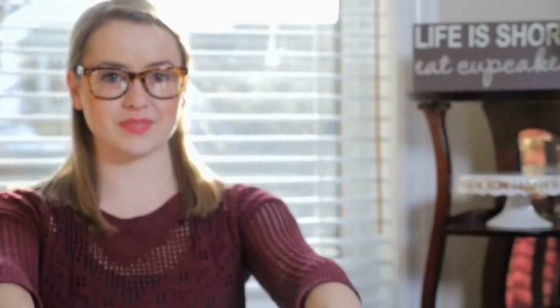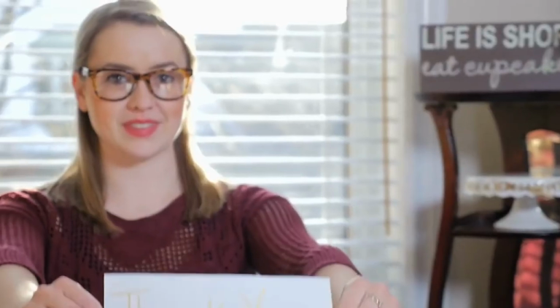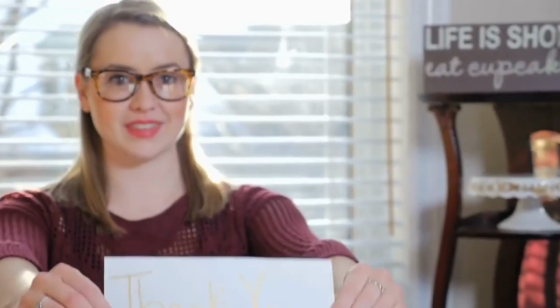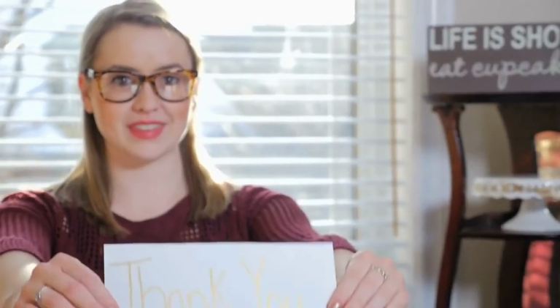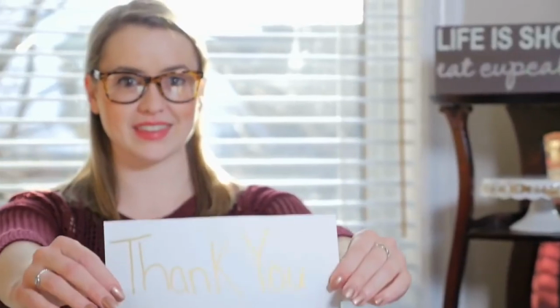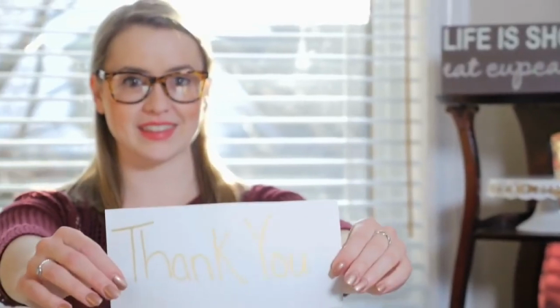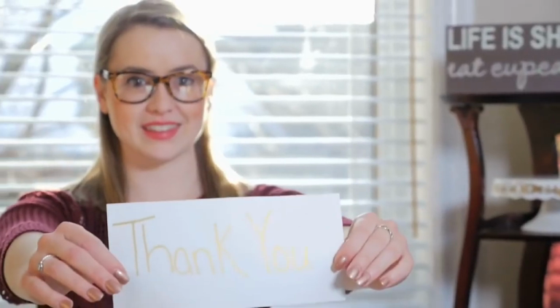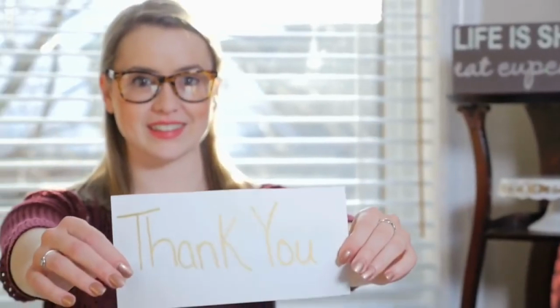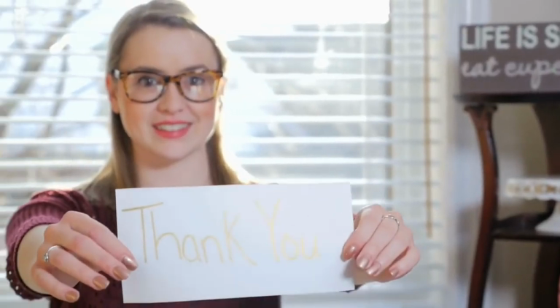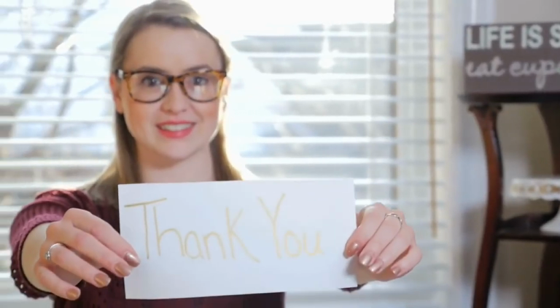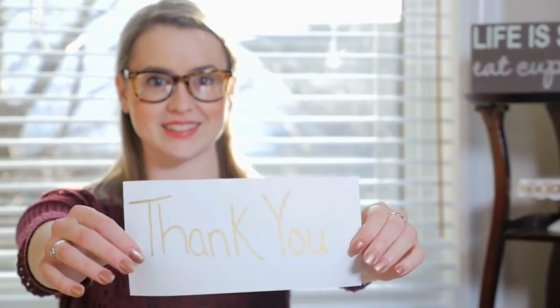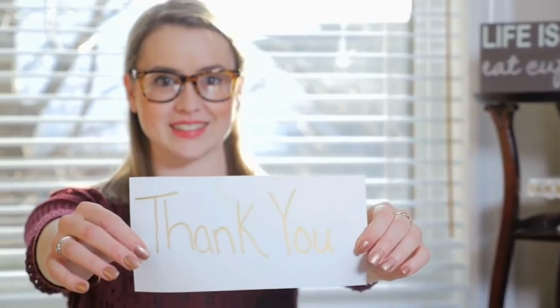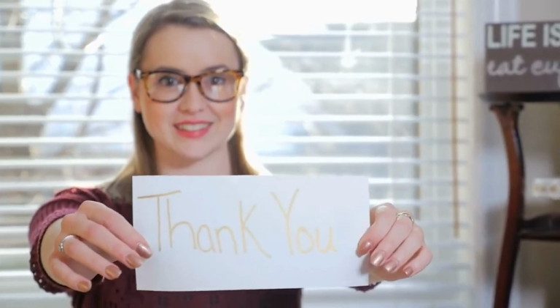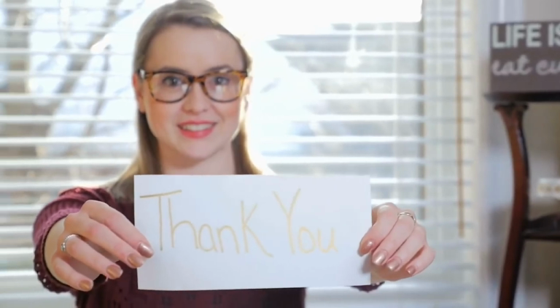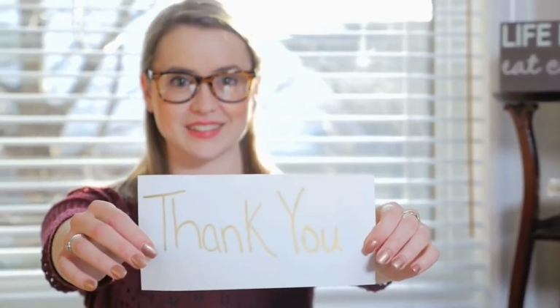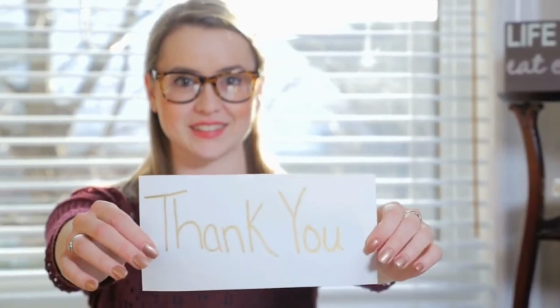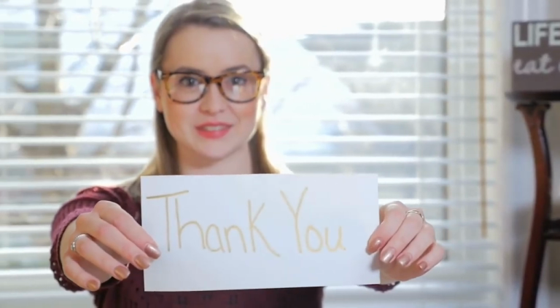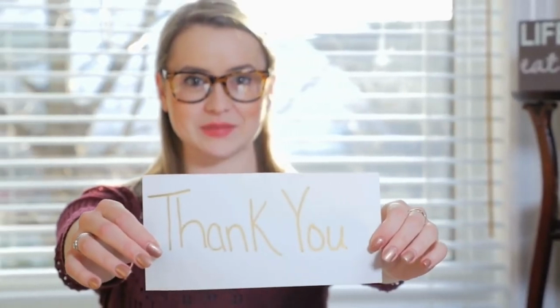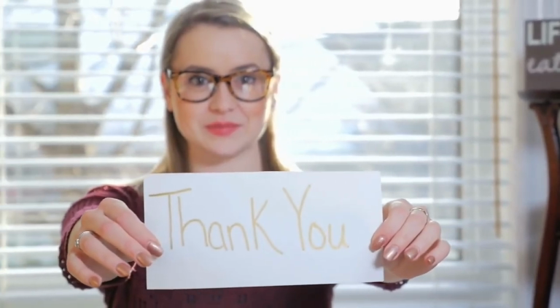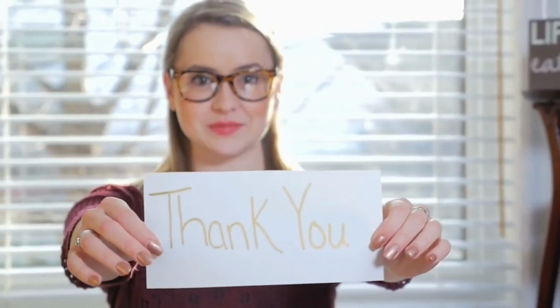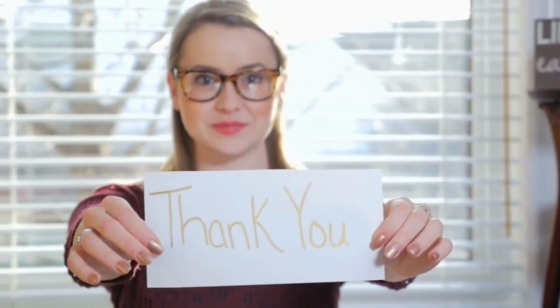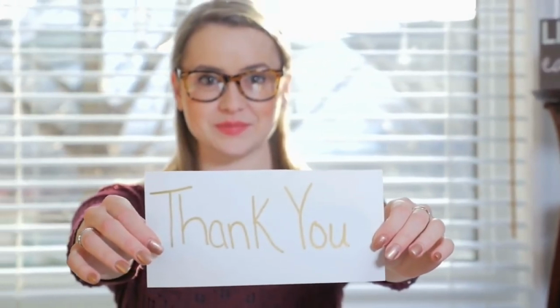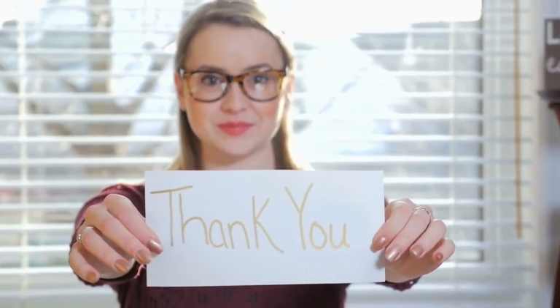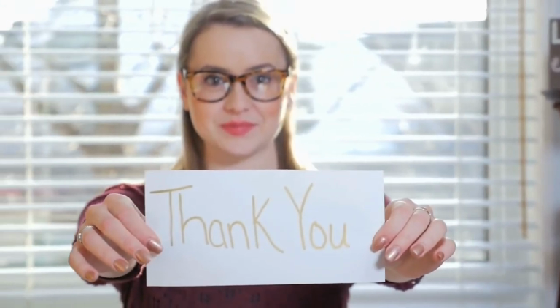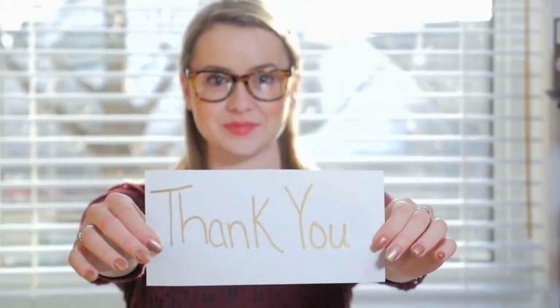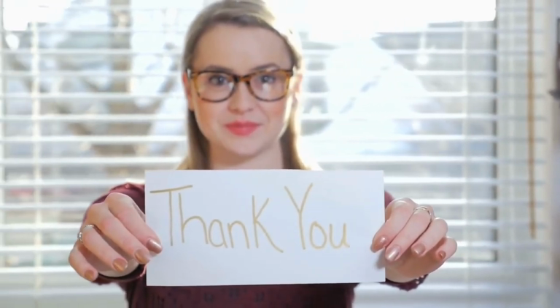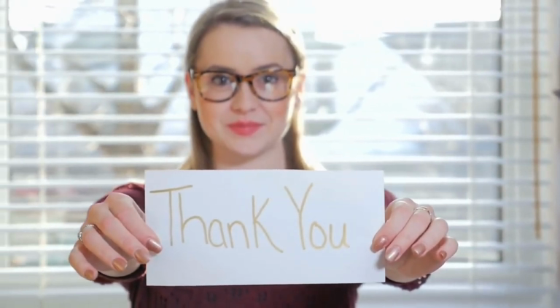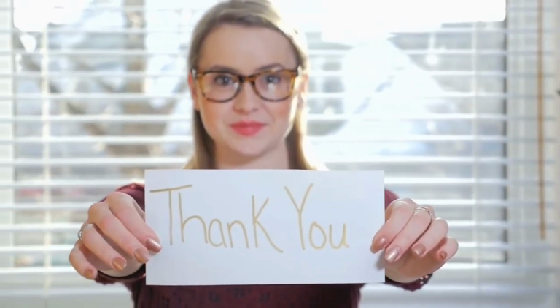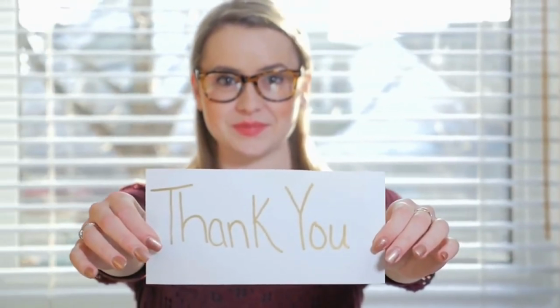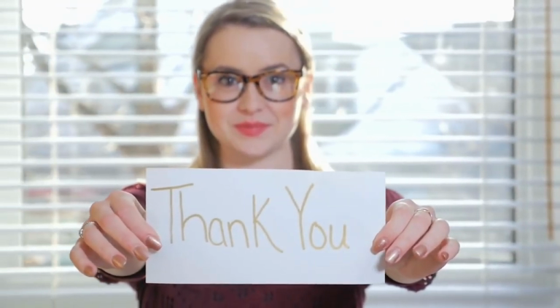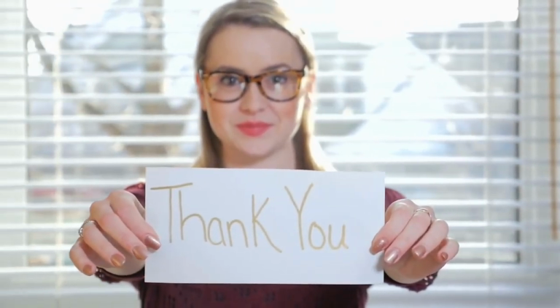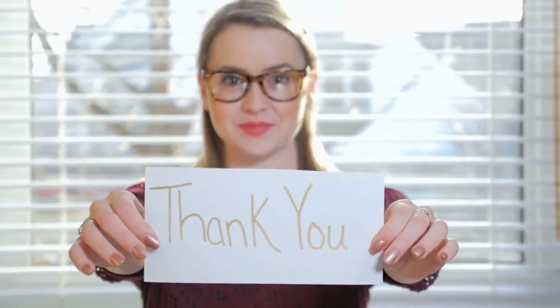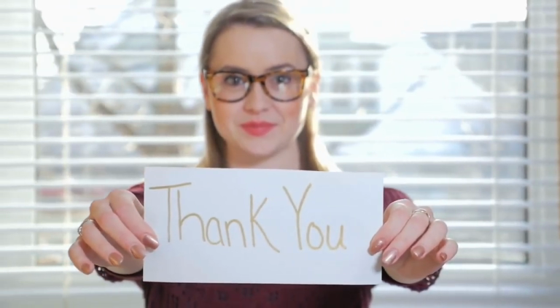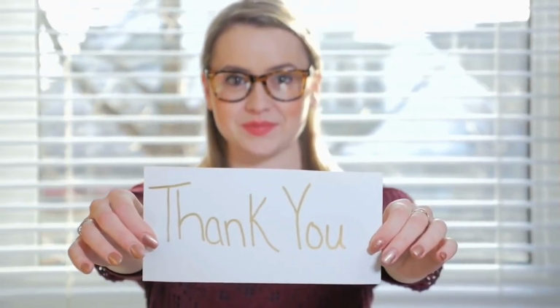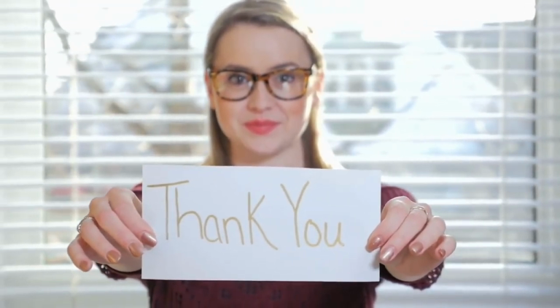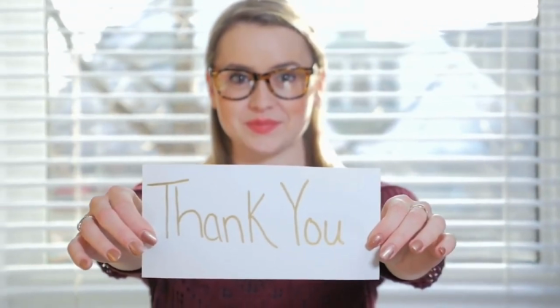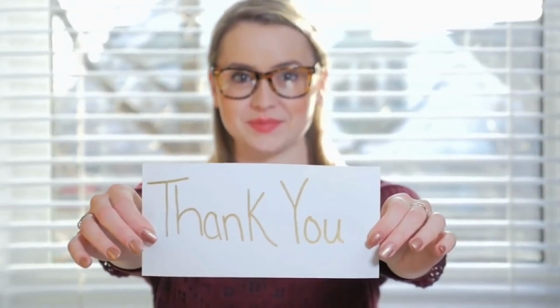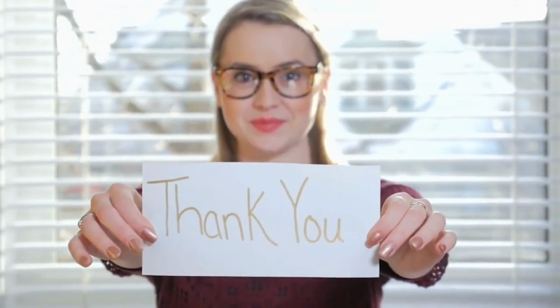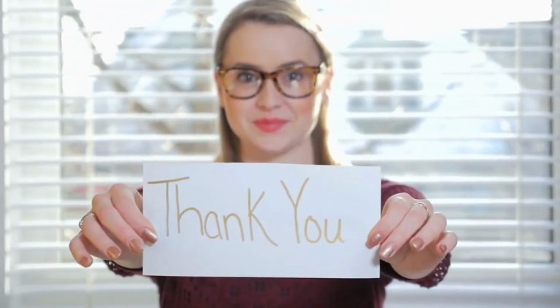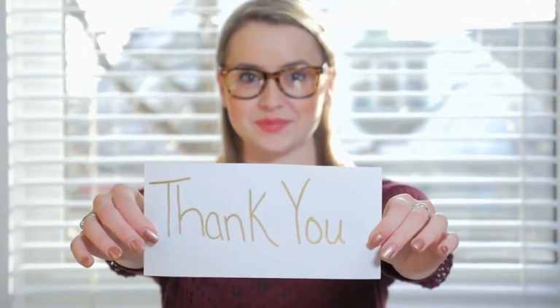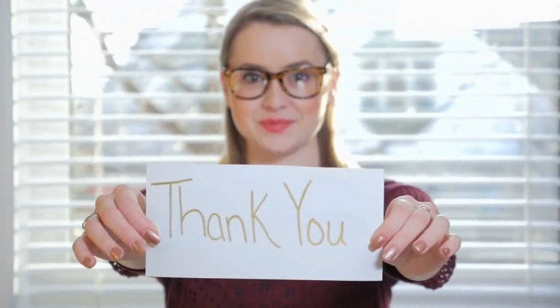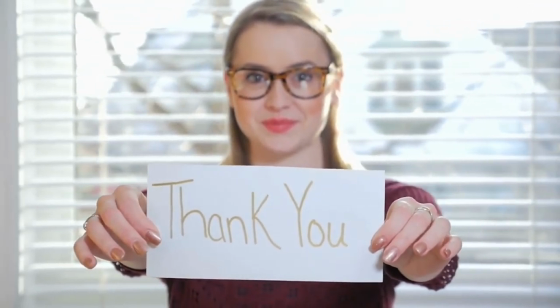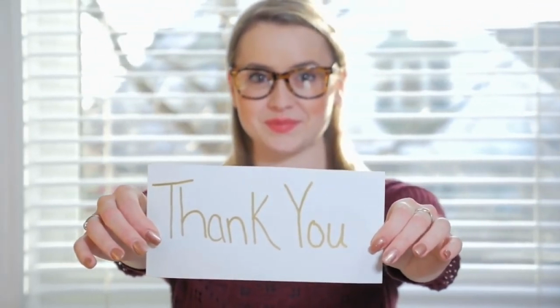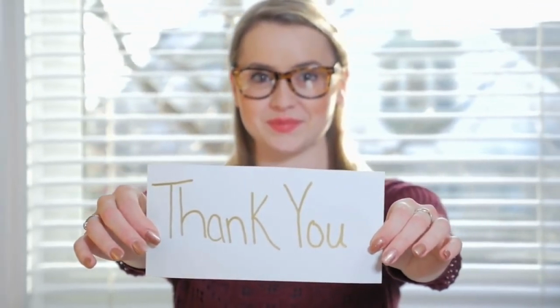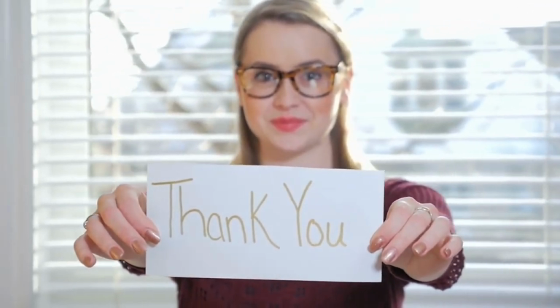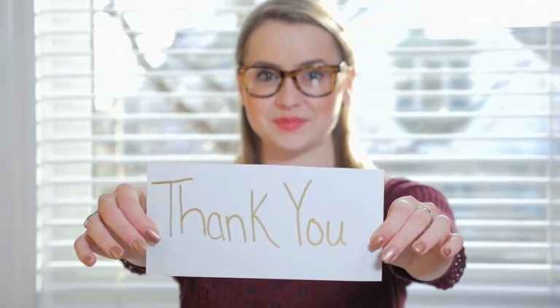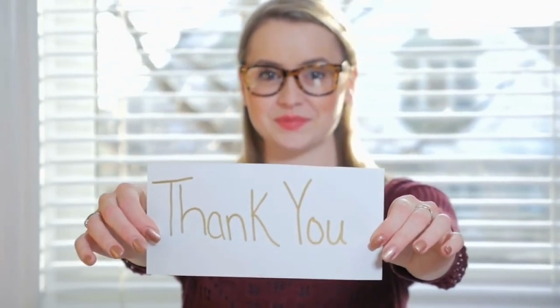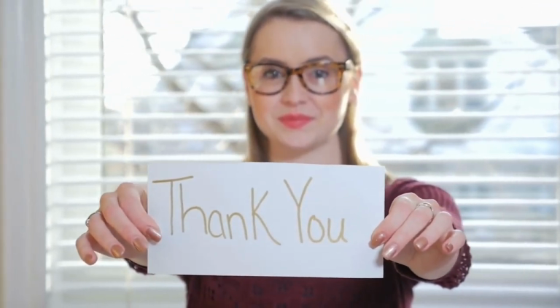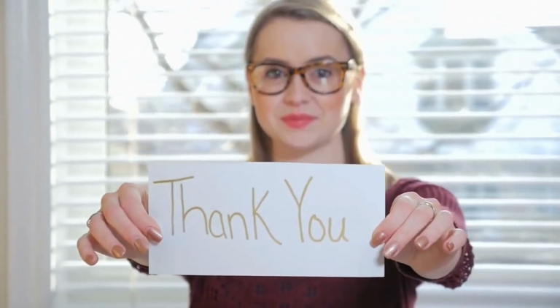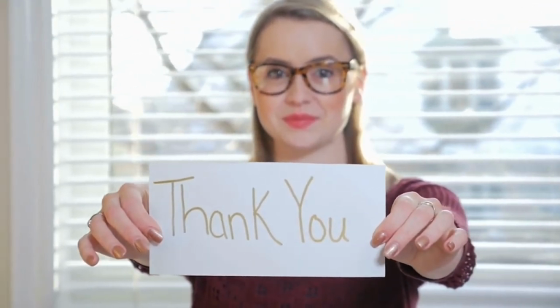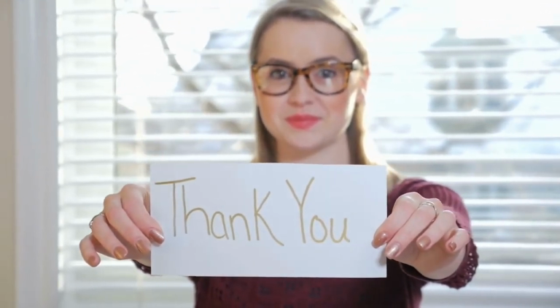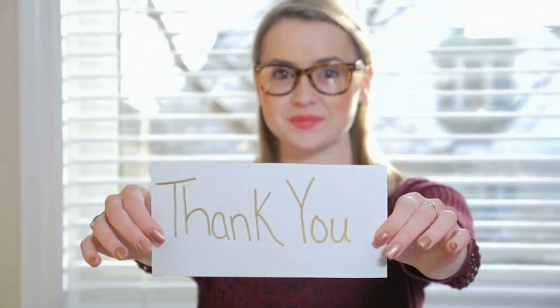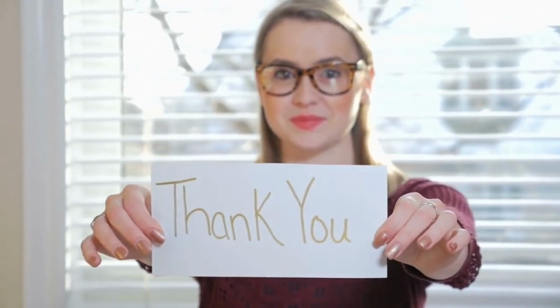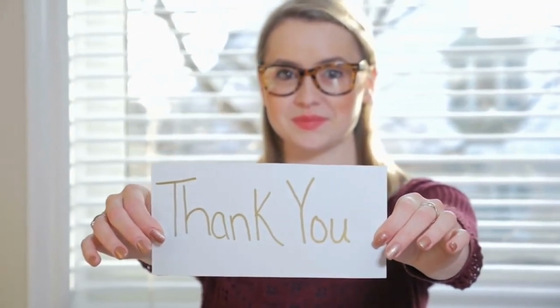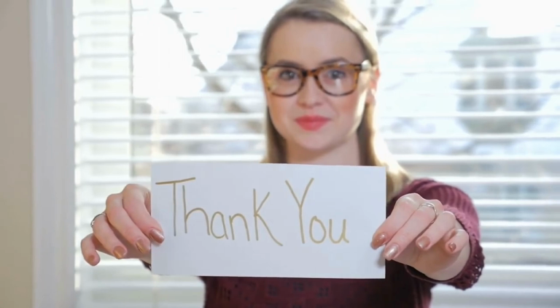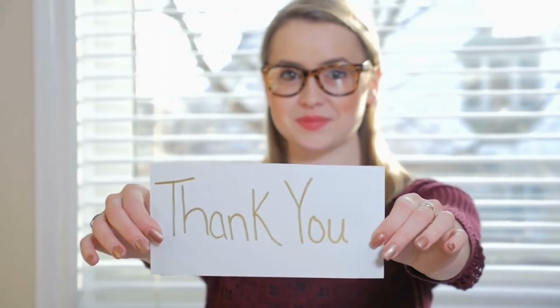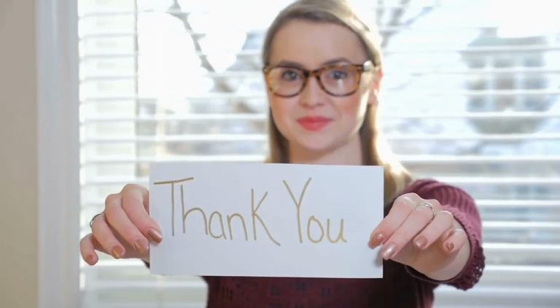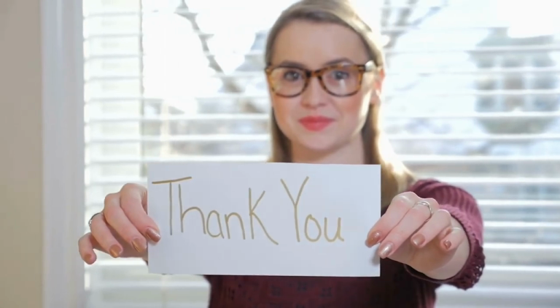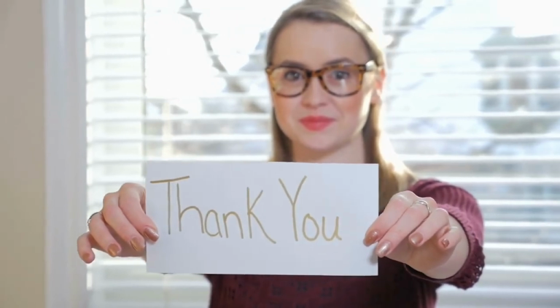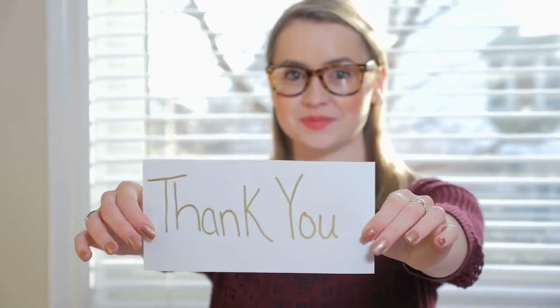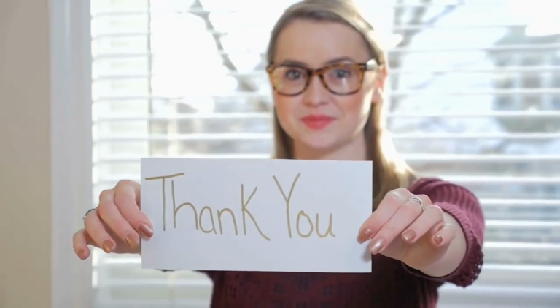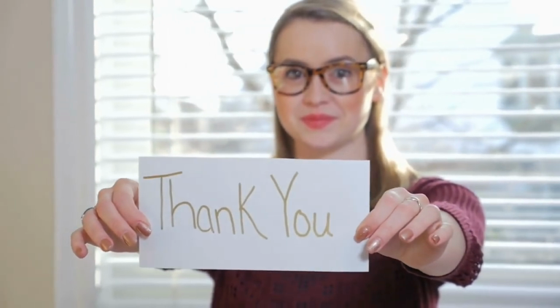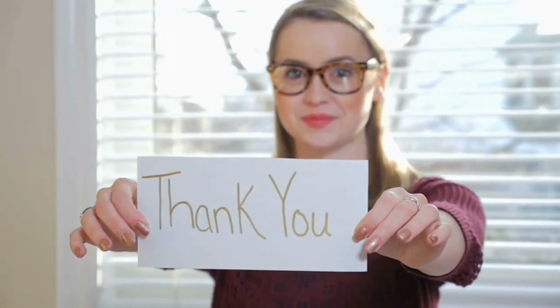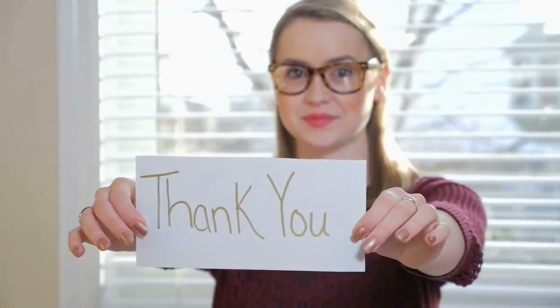Thank you for watching and we hope you found this video helpful. Please like and subscribe so you can stay up to date with all our latest content.